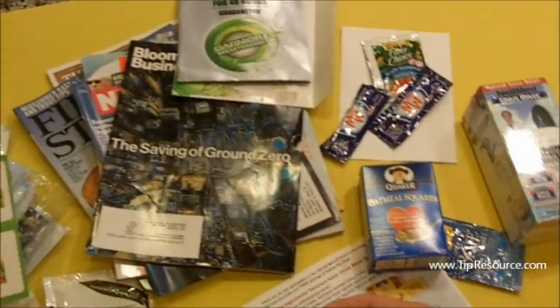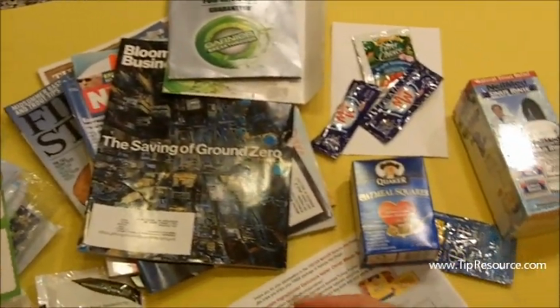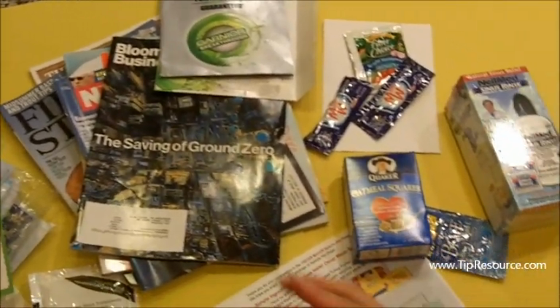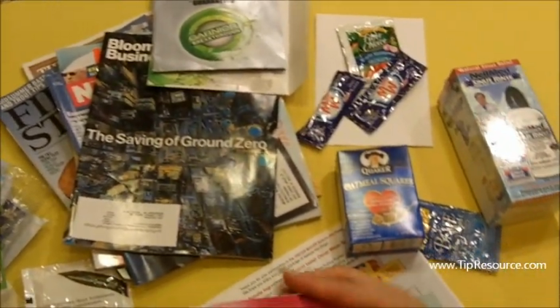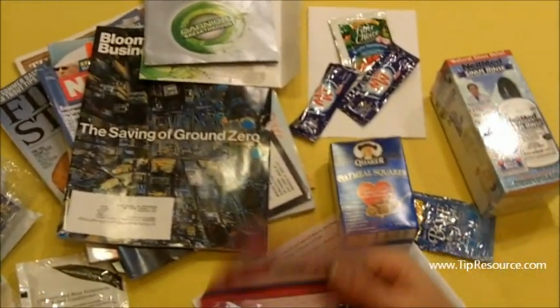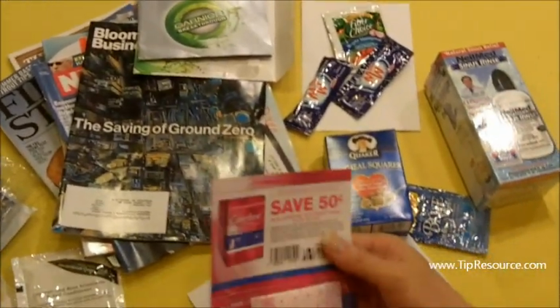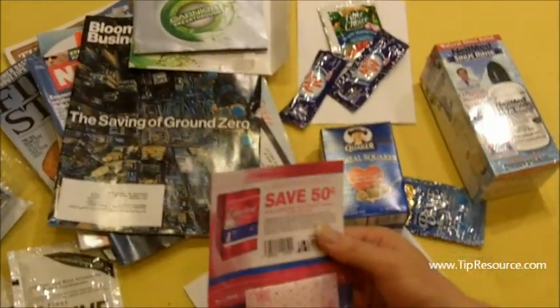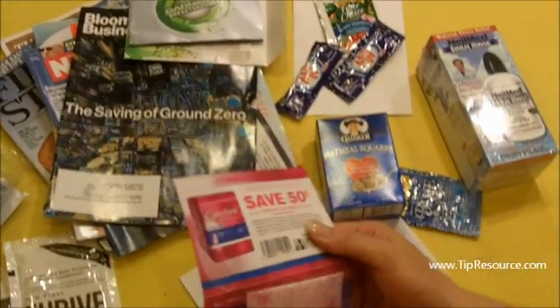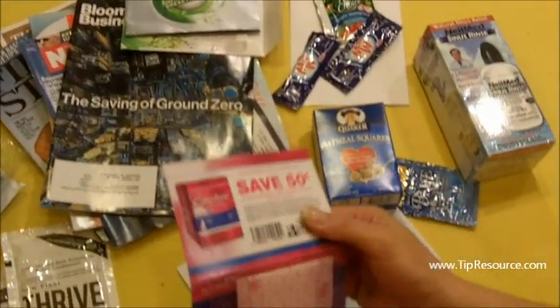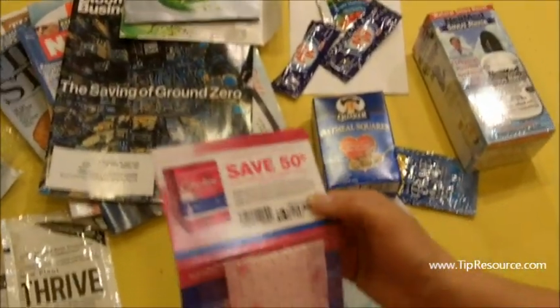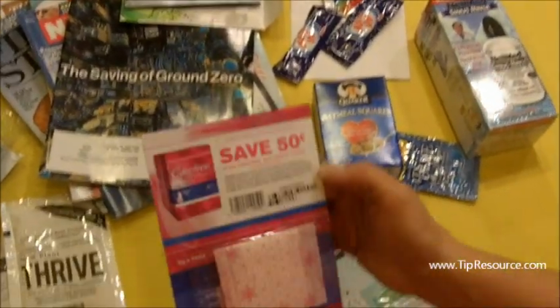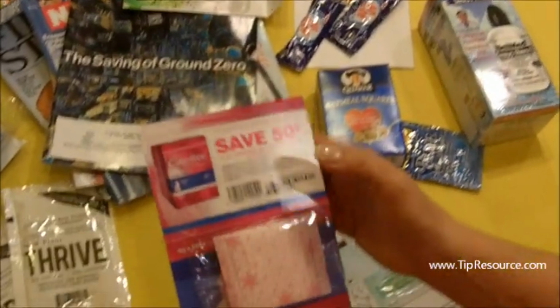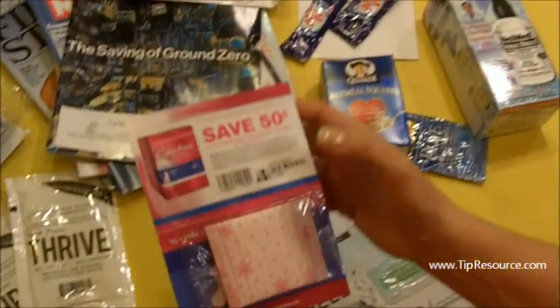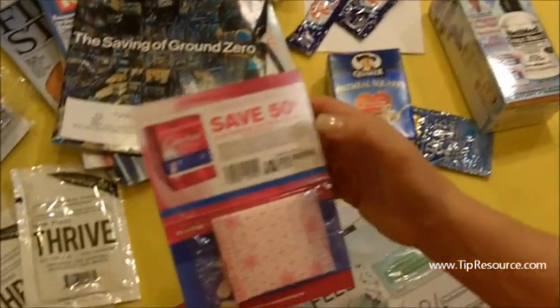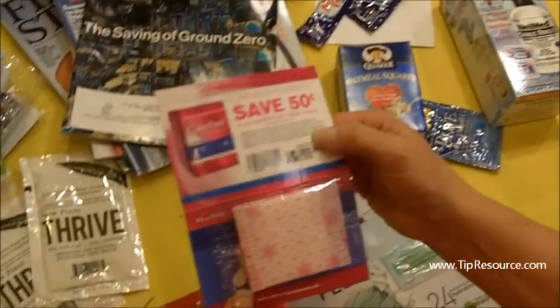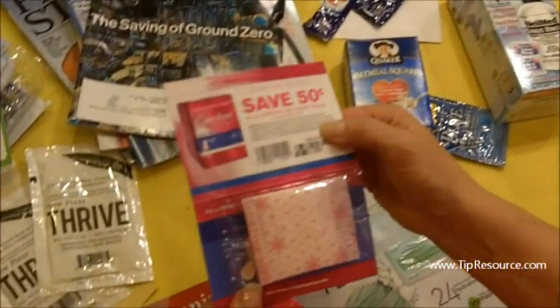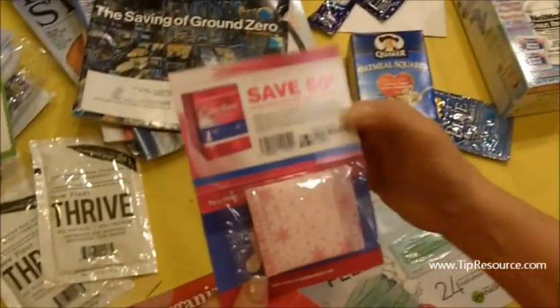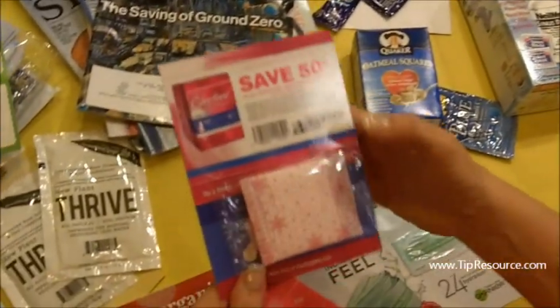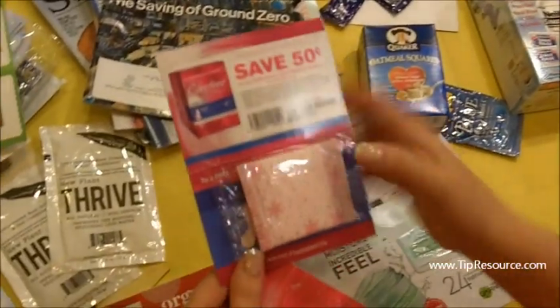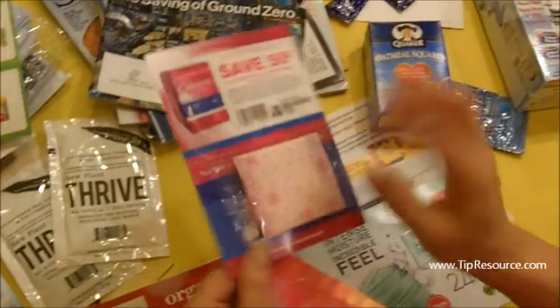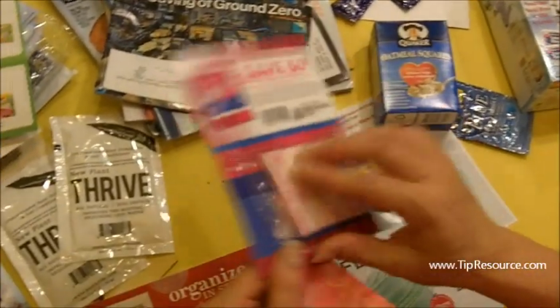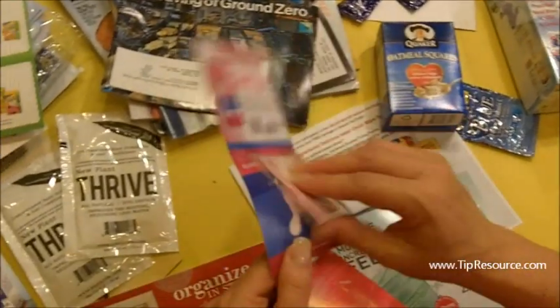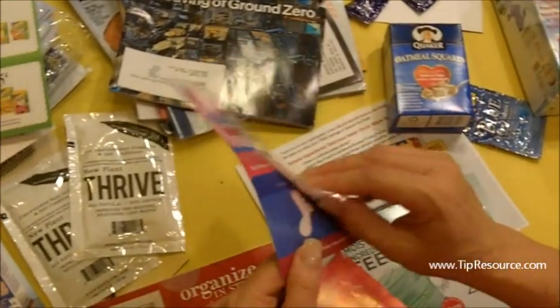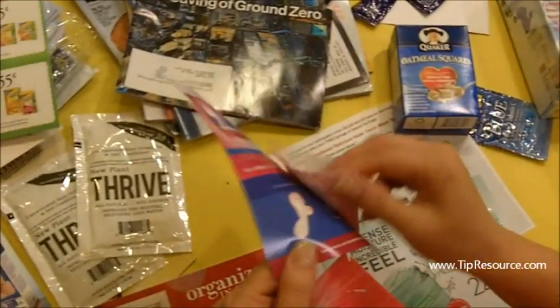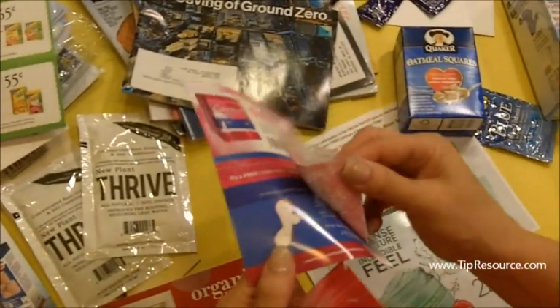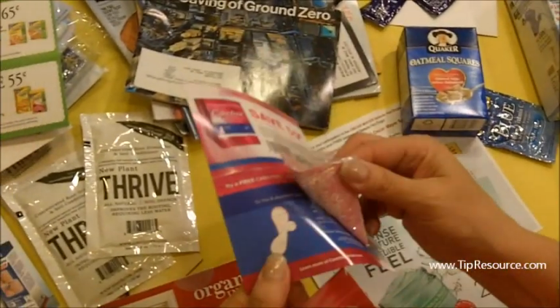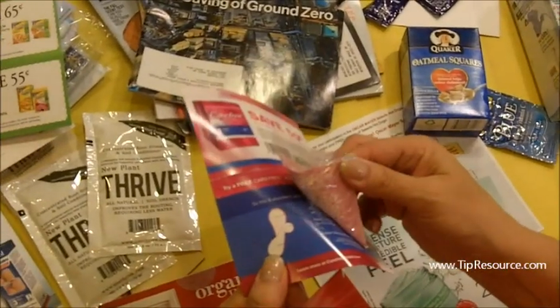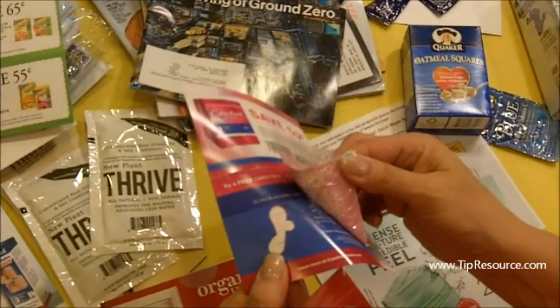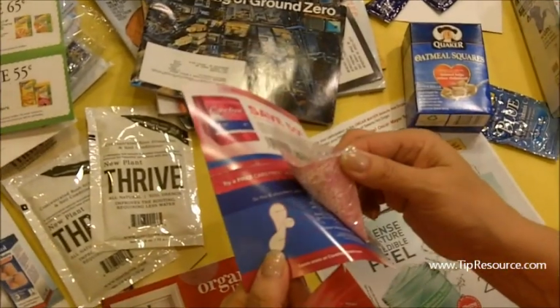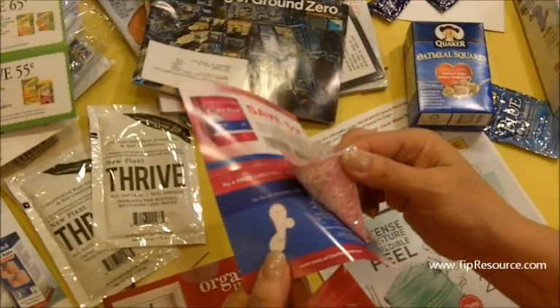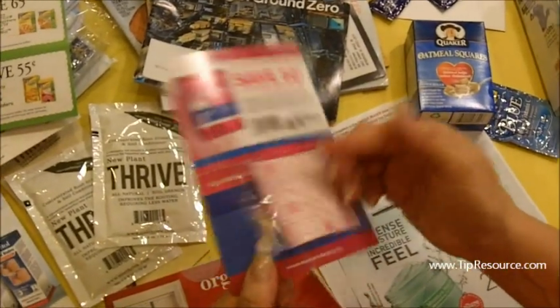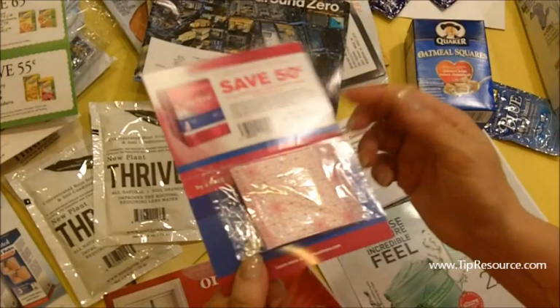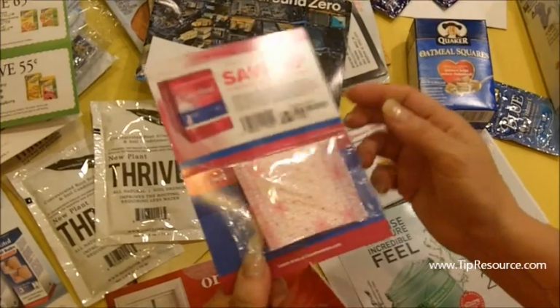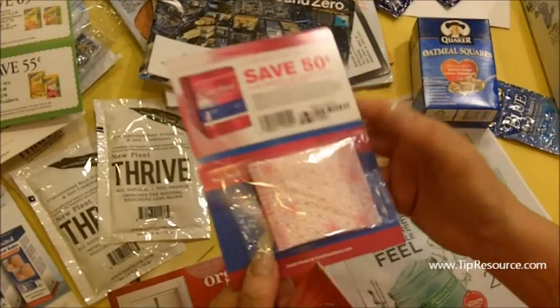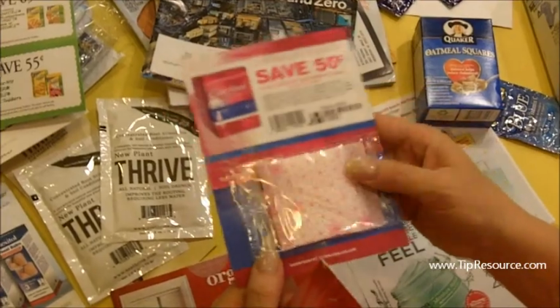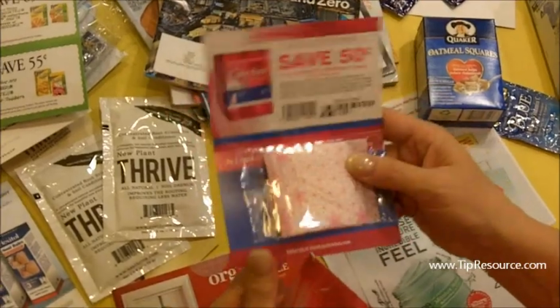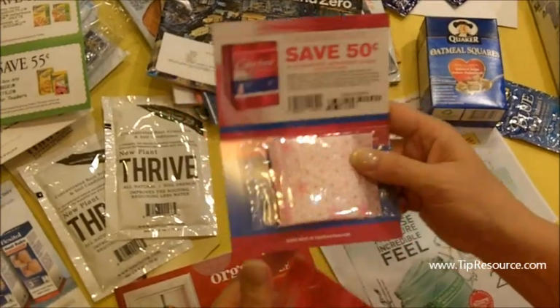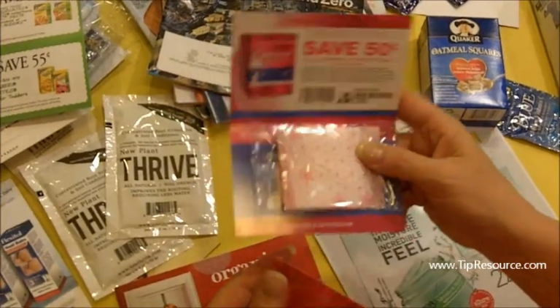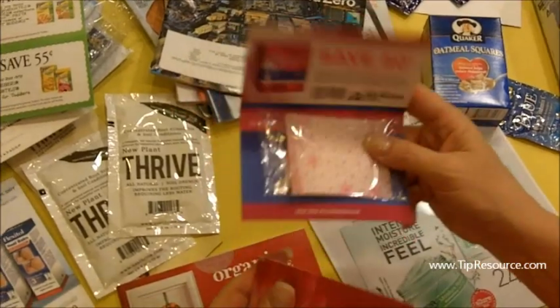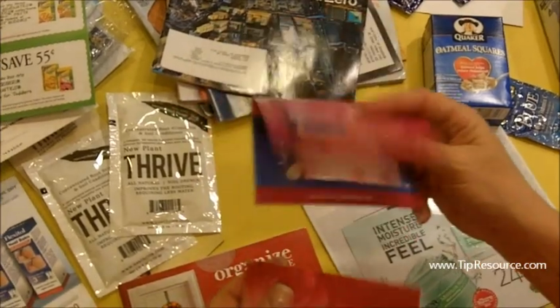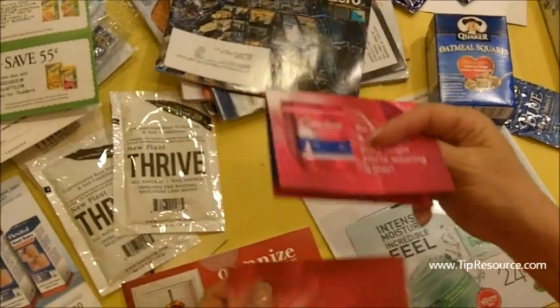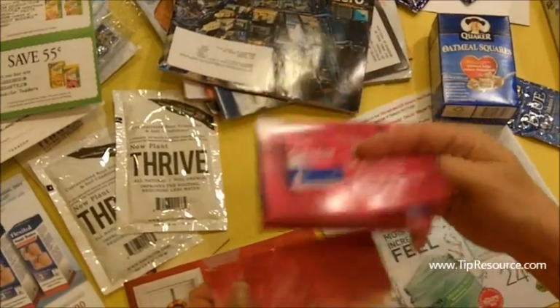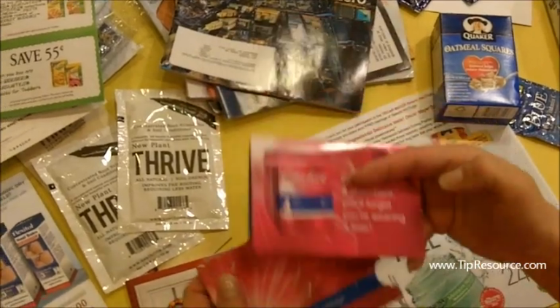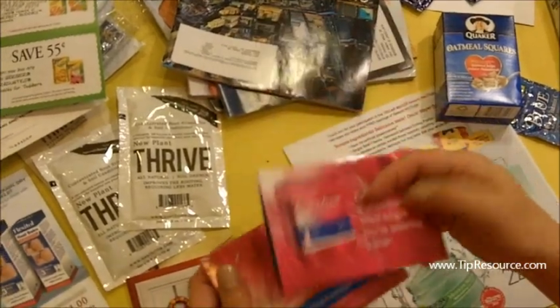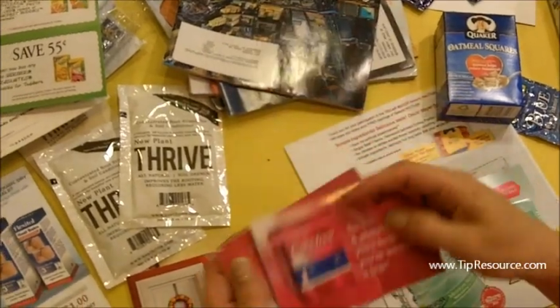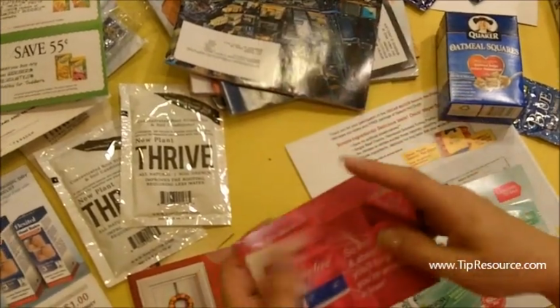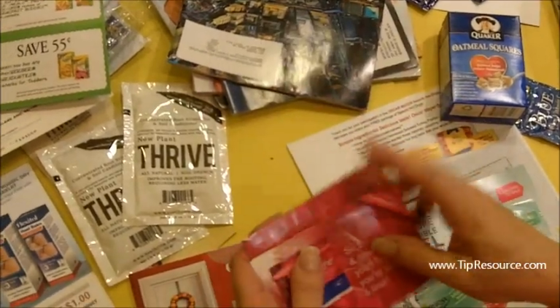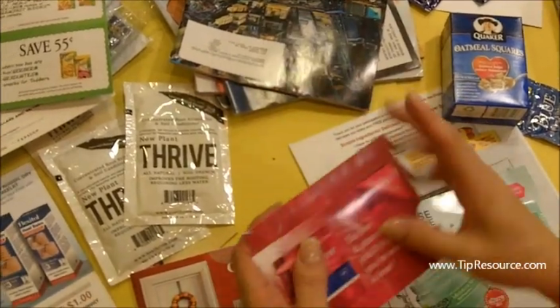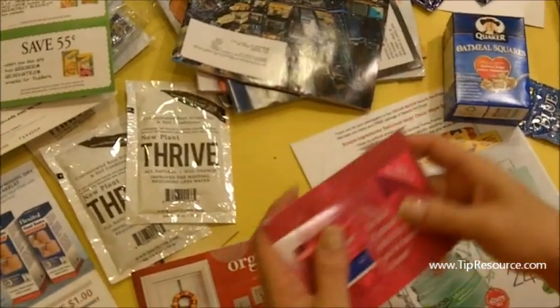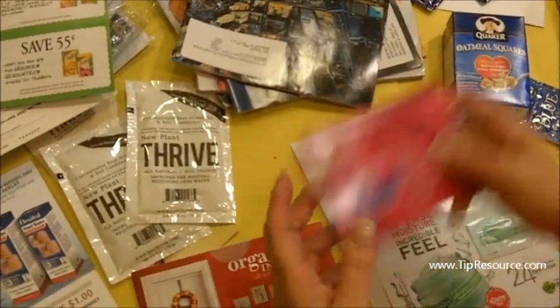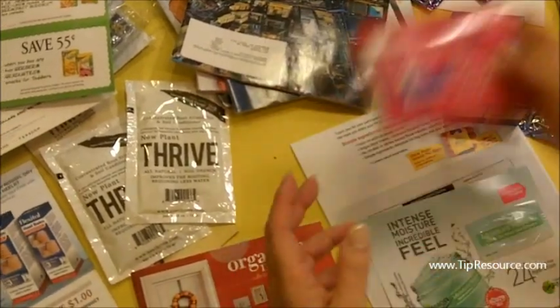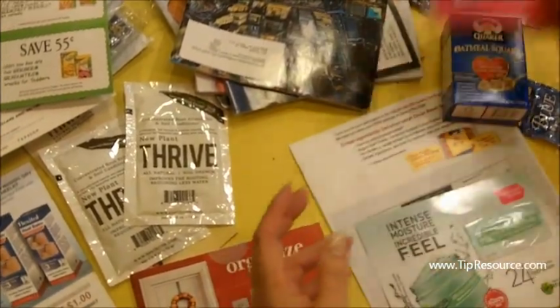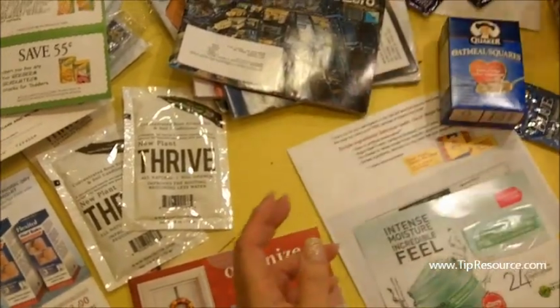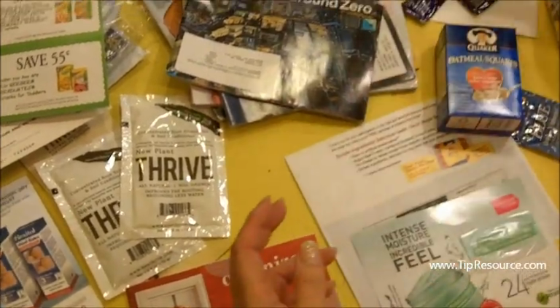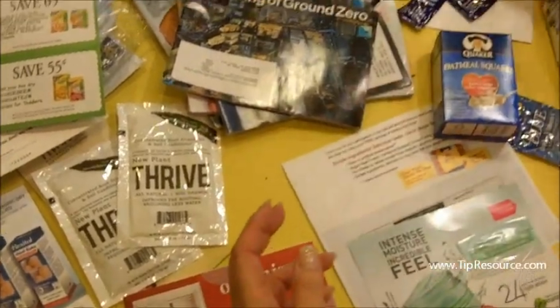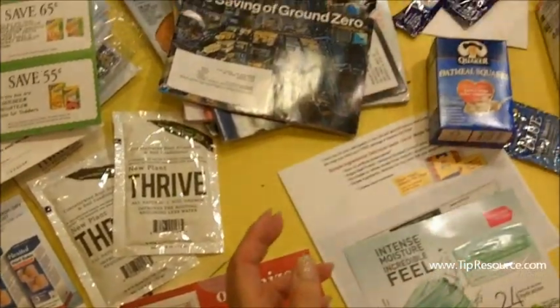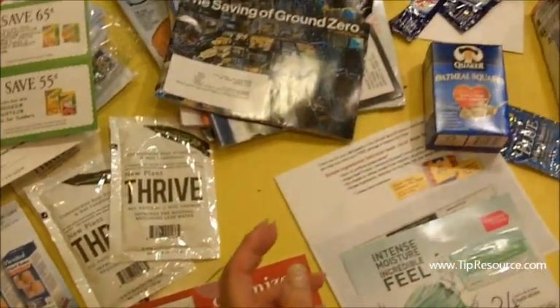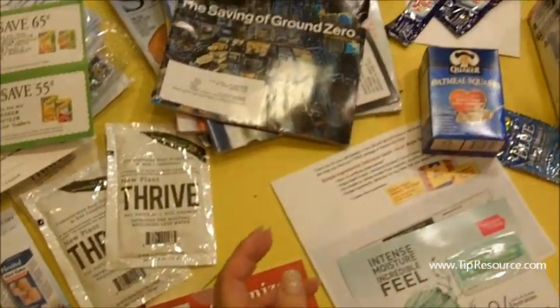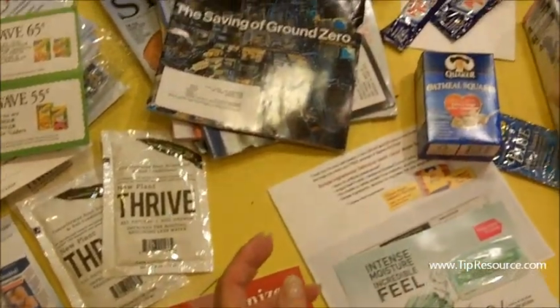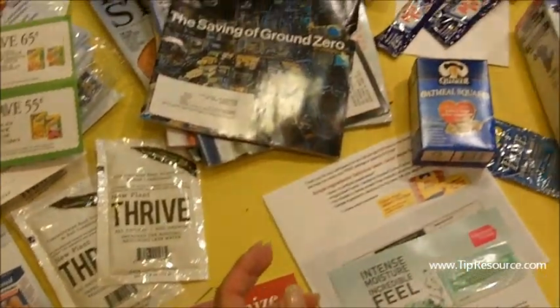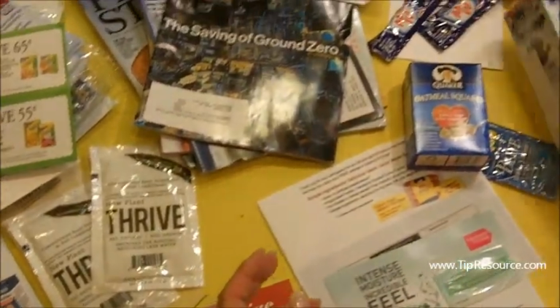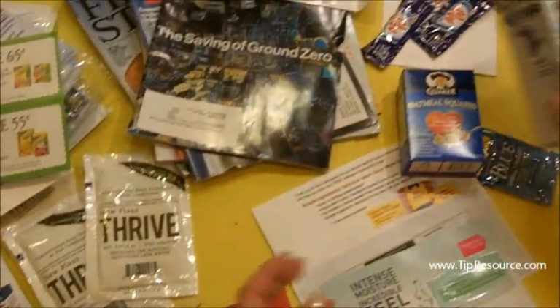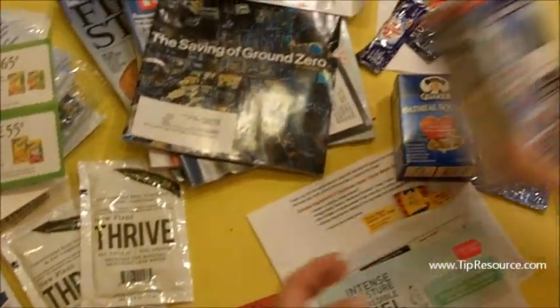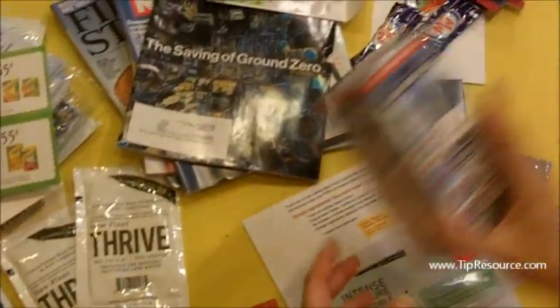I've got a sample here. I like these samples because they're prepackaged and you can pop them in your purse. I've got a lot of different things.